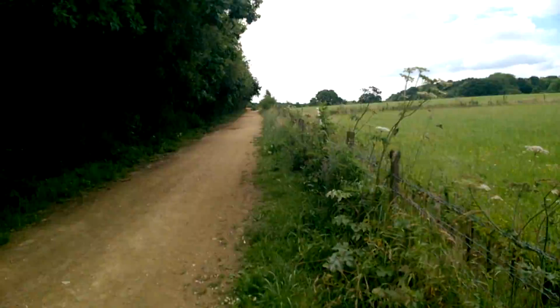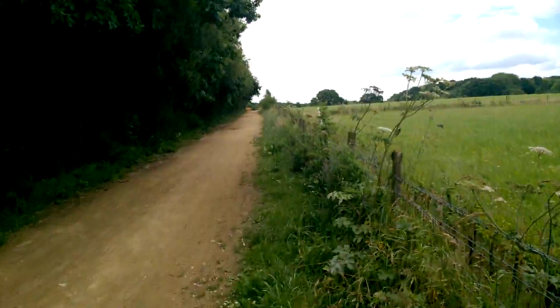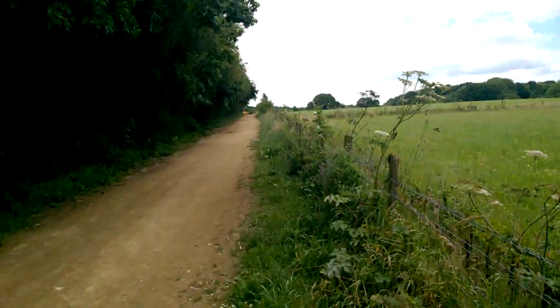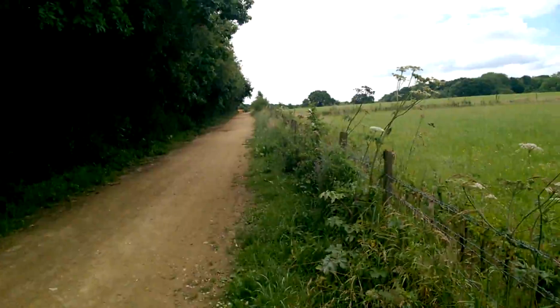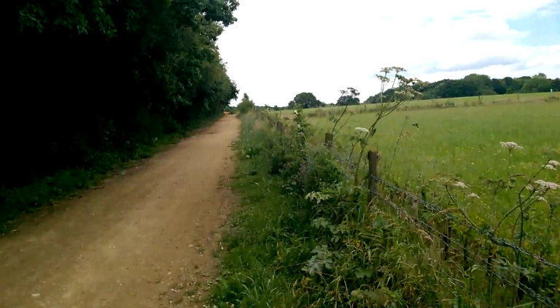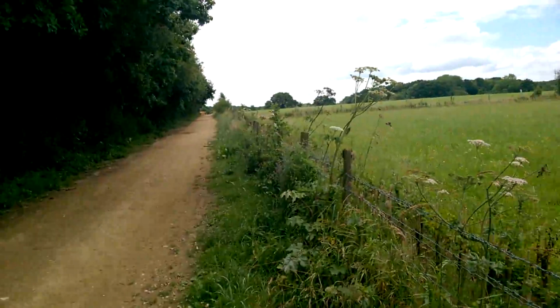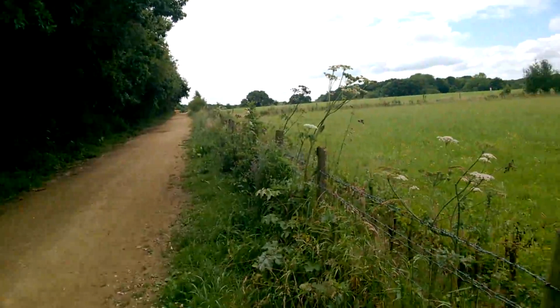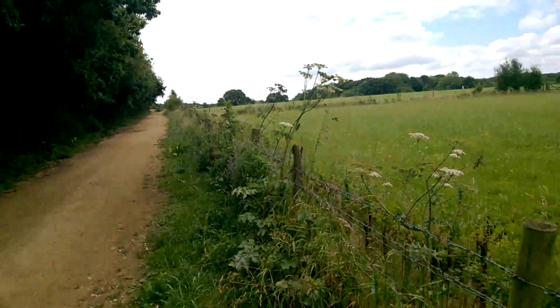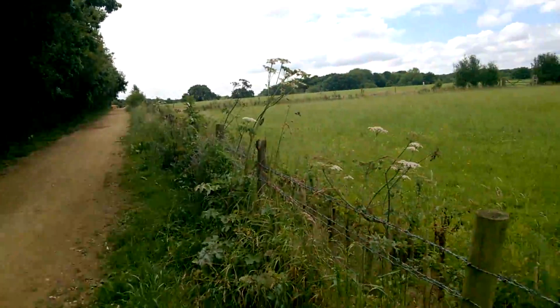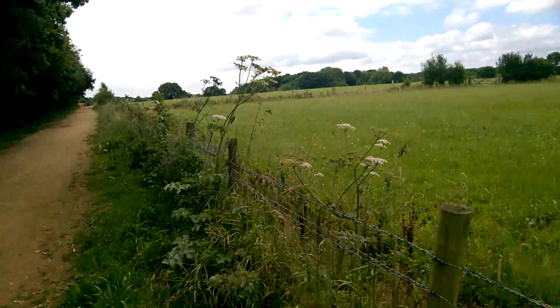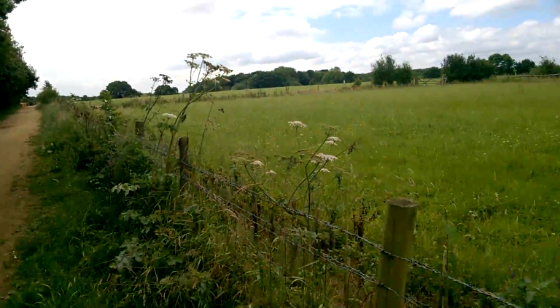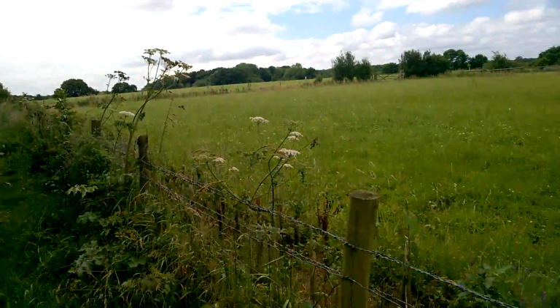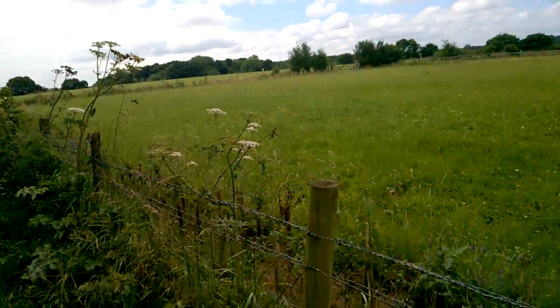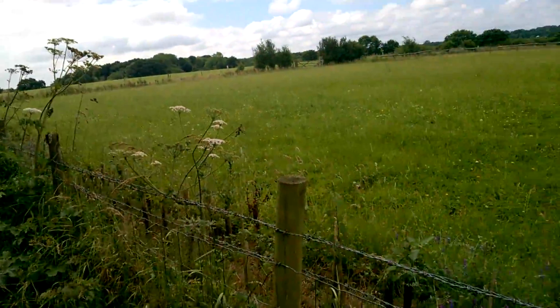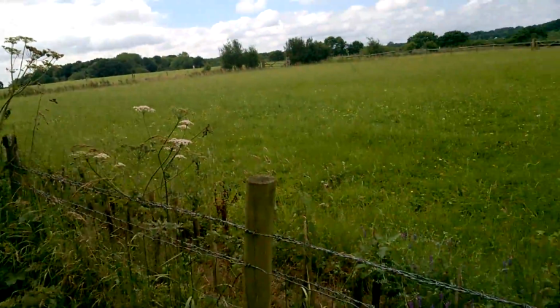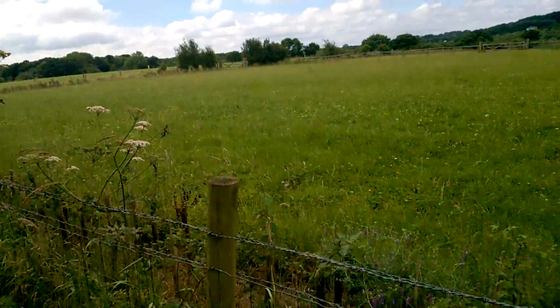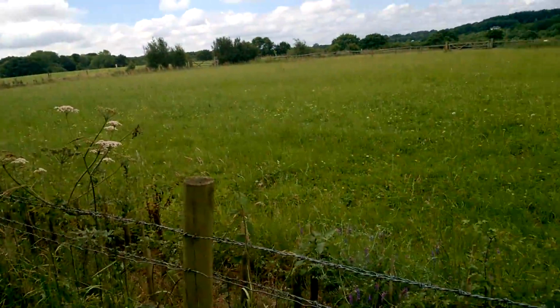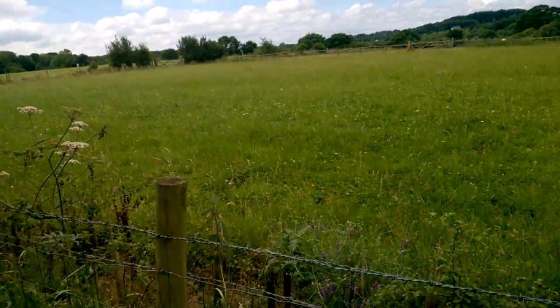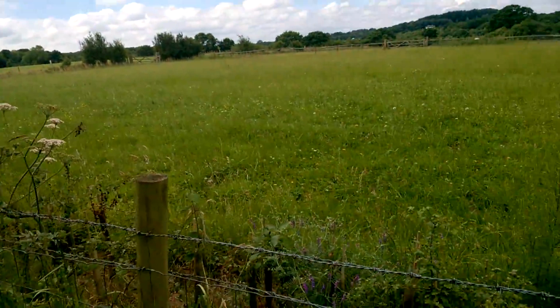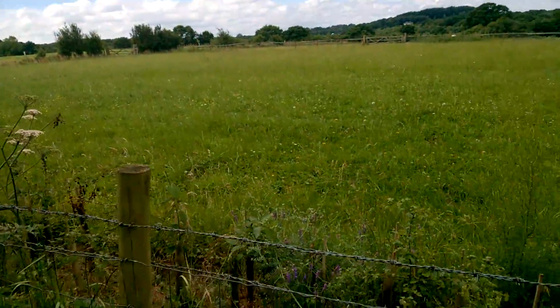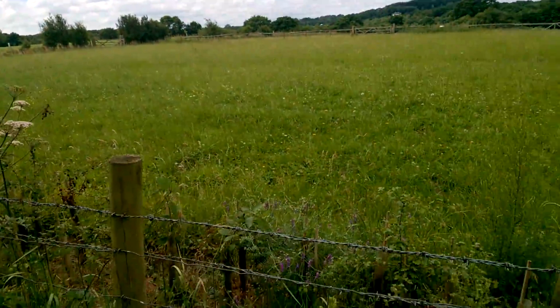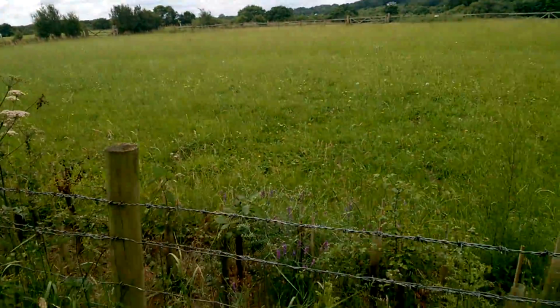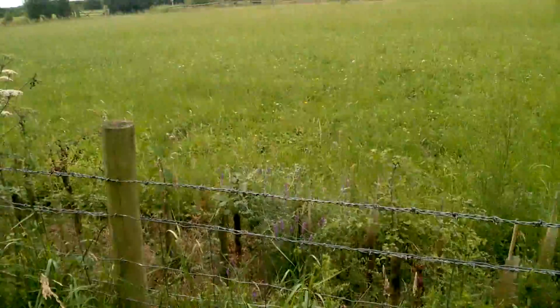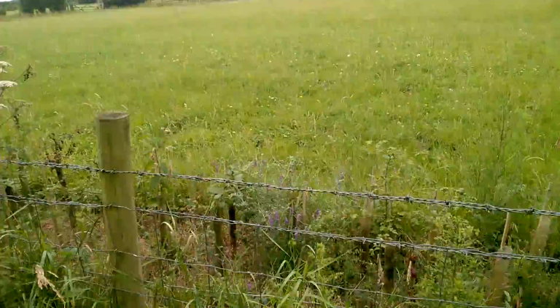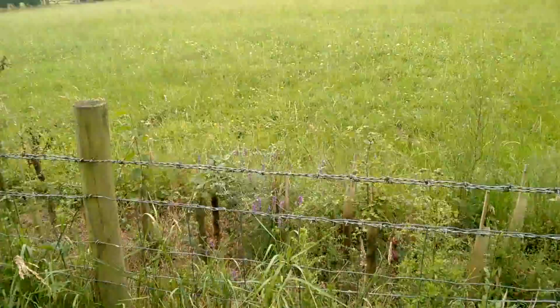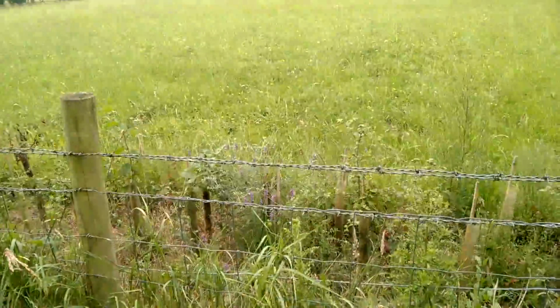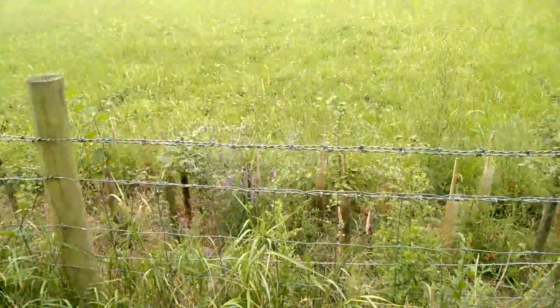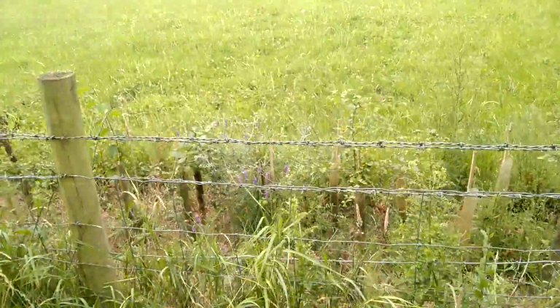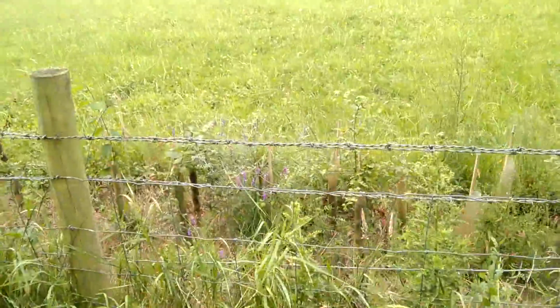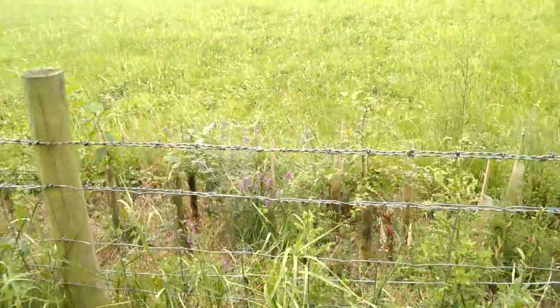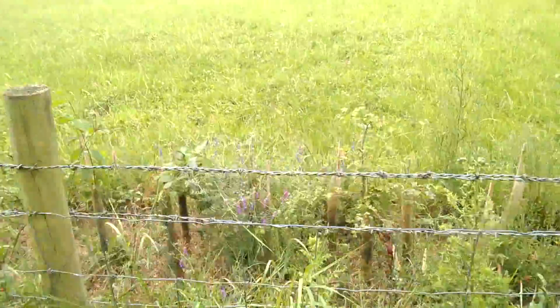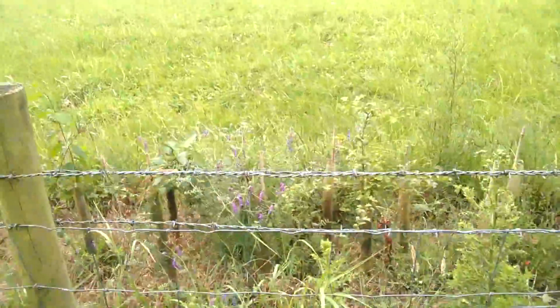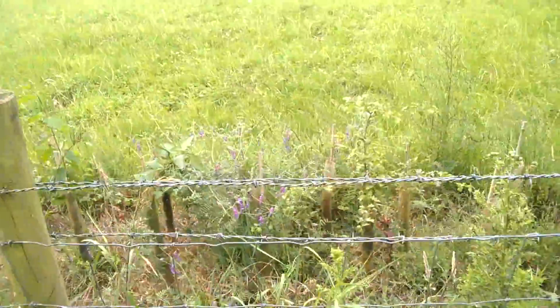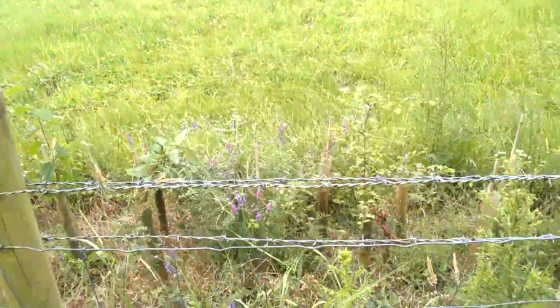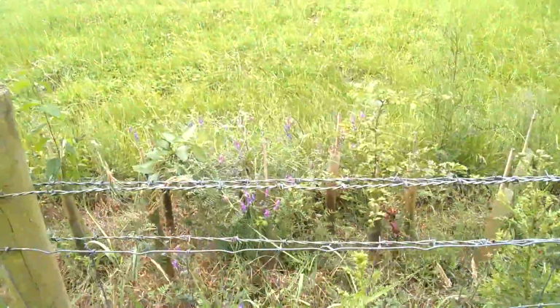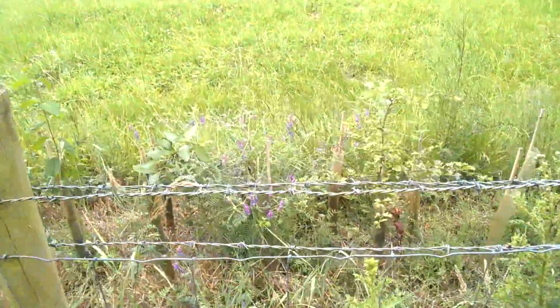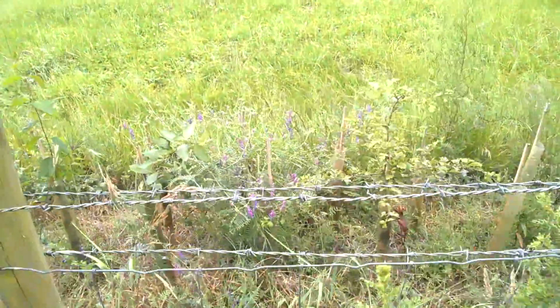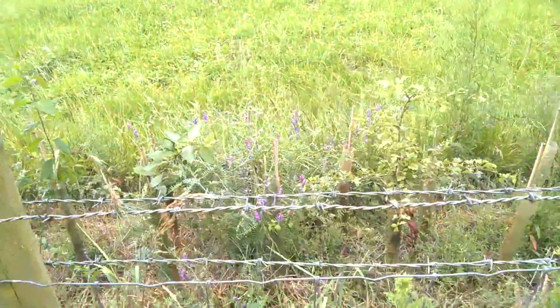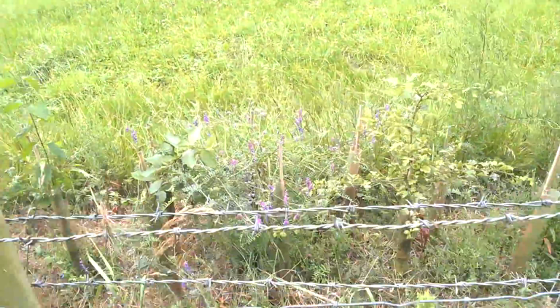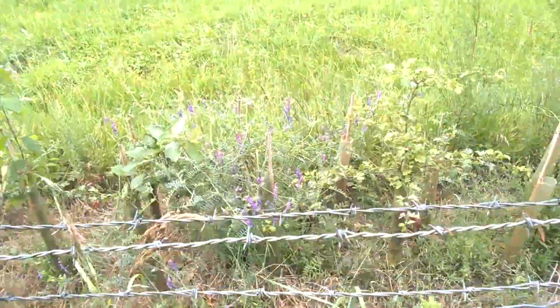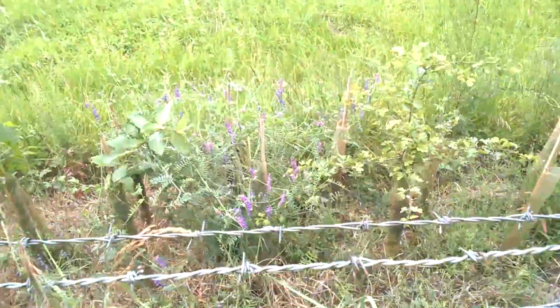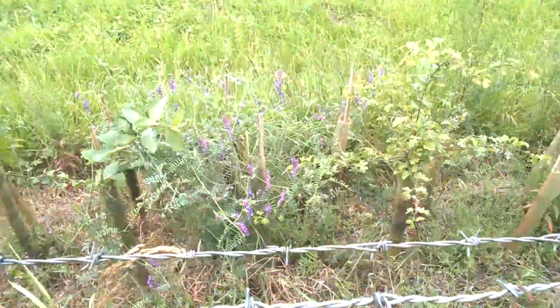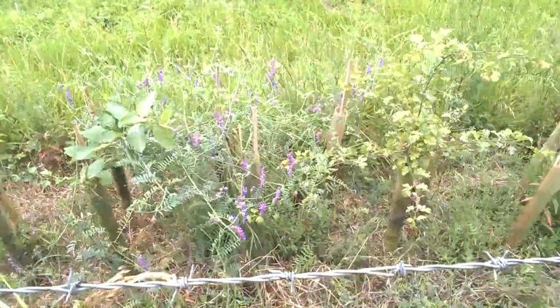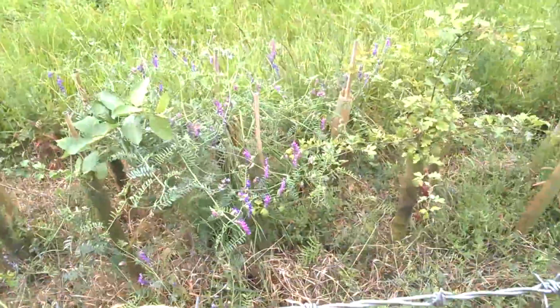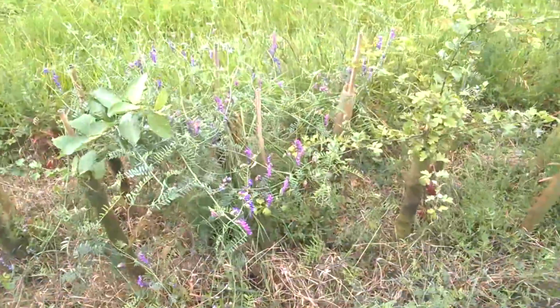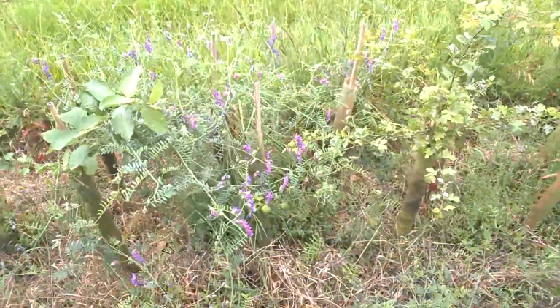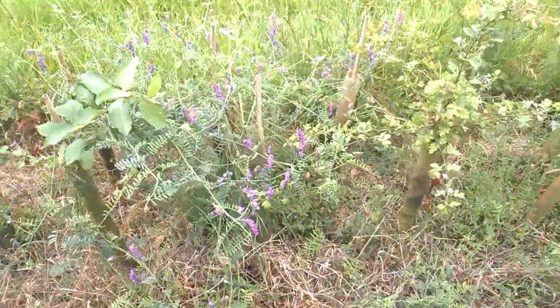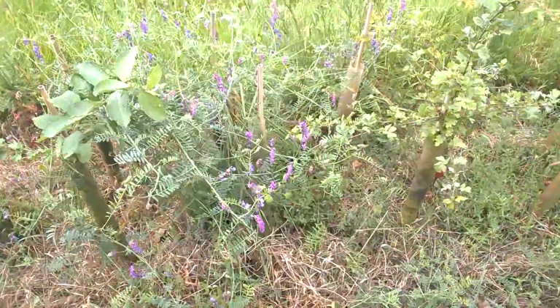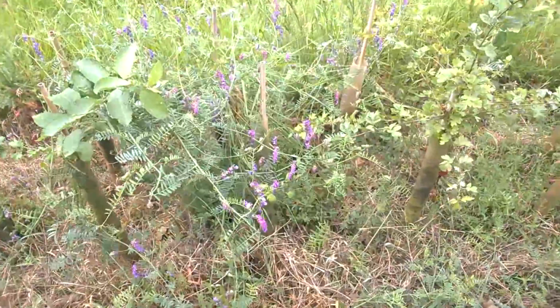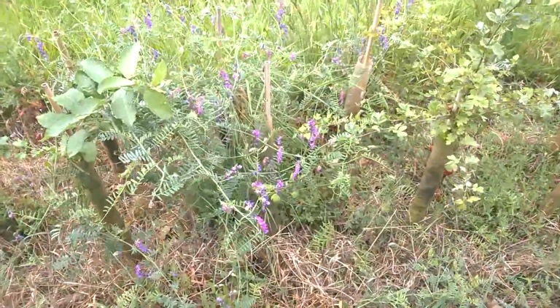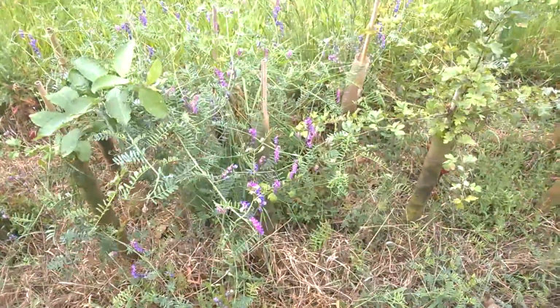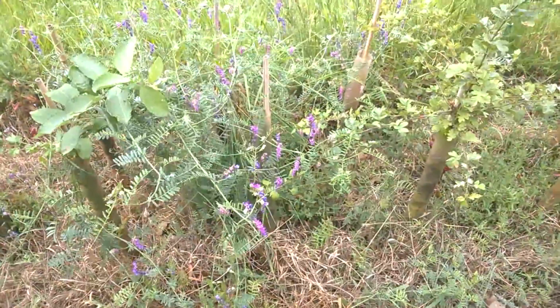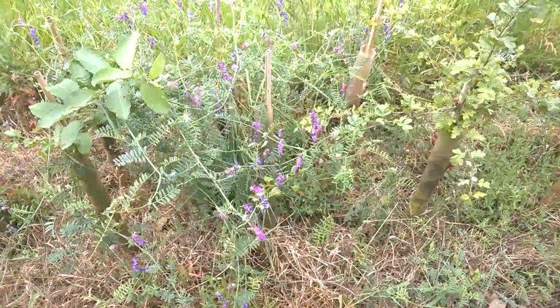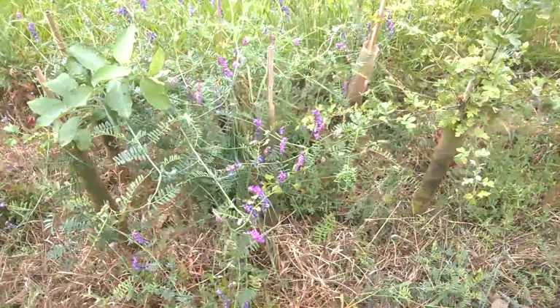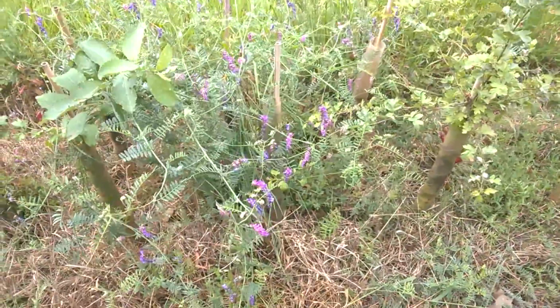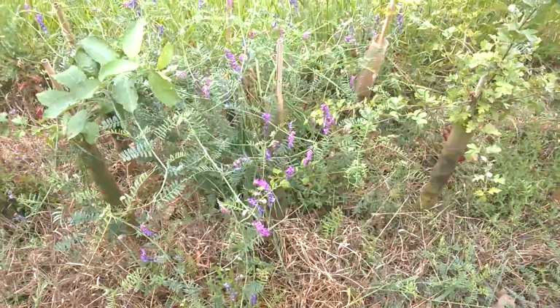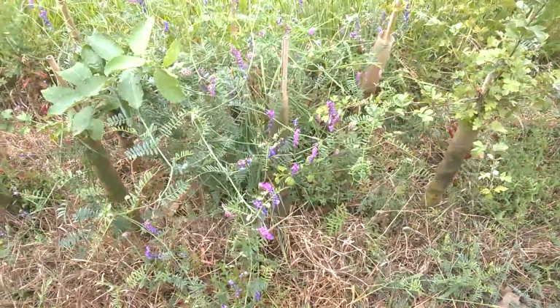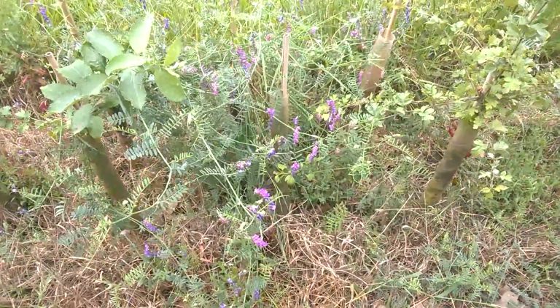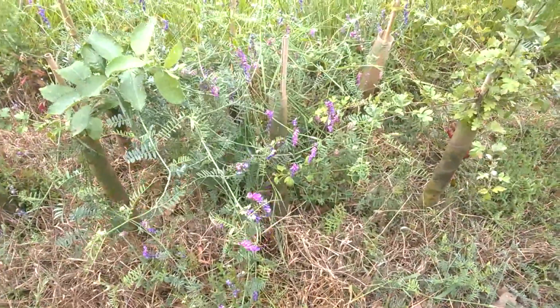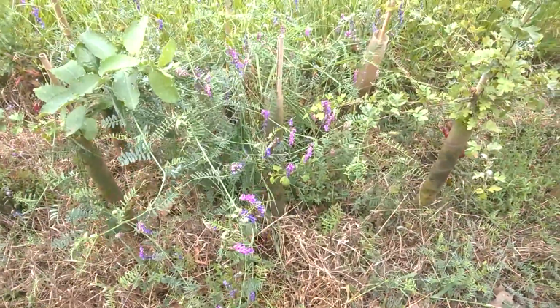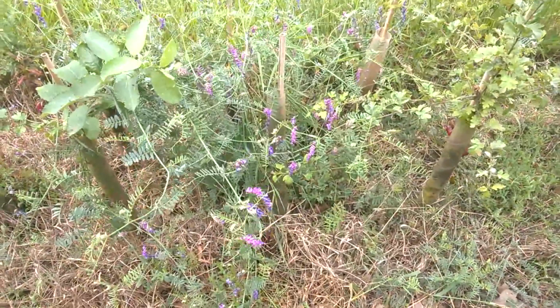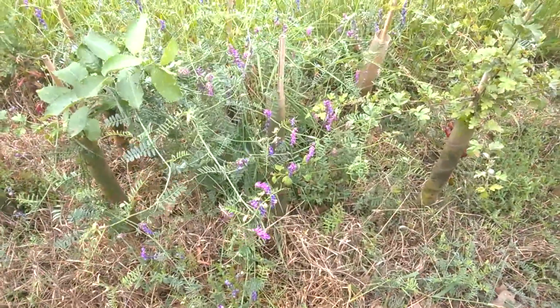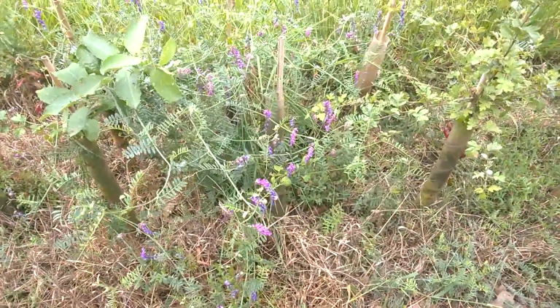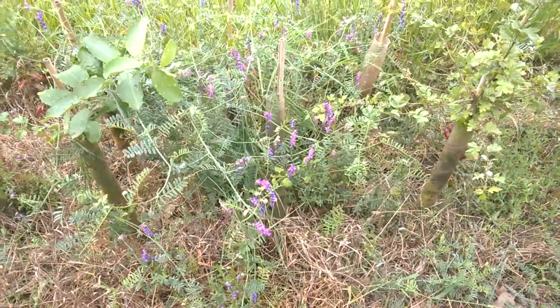So thanks for joining me on this whistle-stop tour of the wildflowers that we found alongside this track at Manor Farm. Thanks for watching, and I hope to see you again soon.